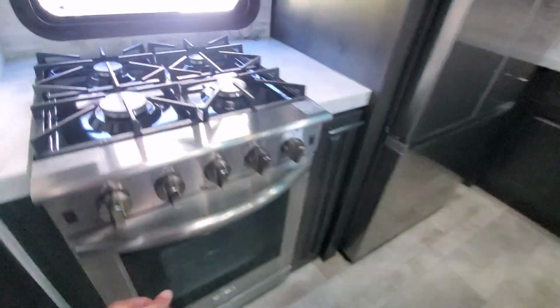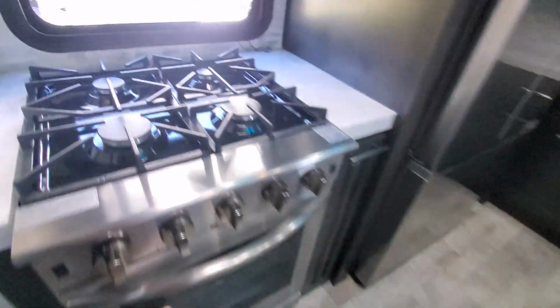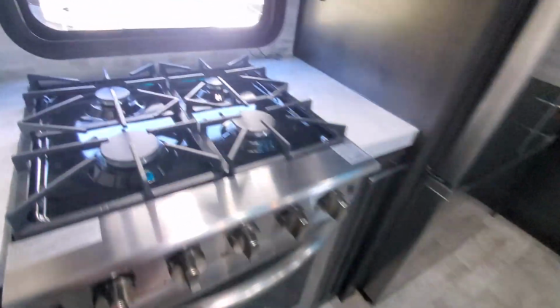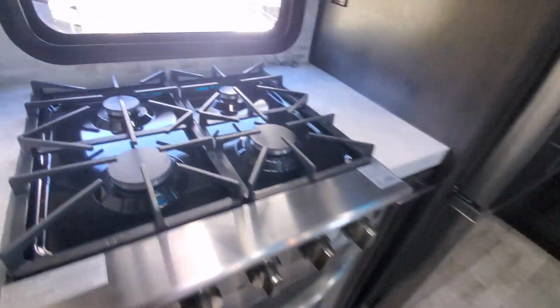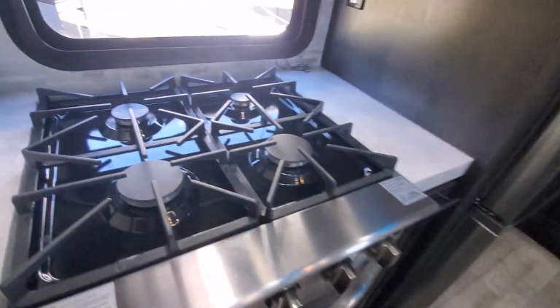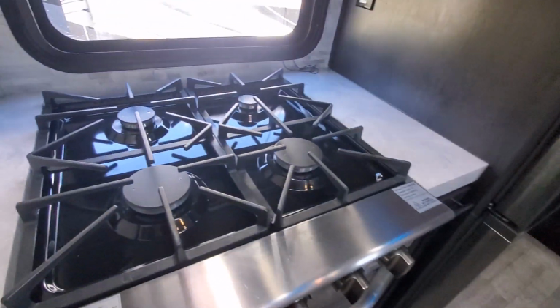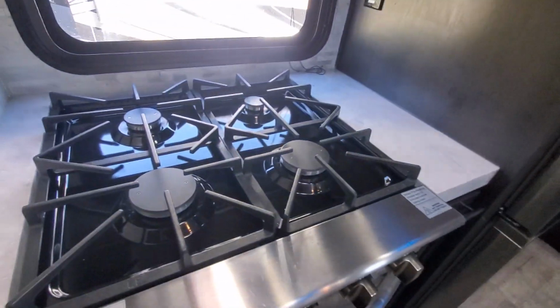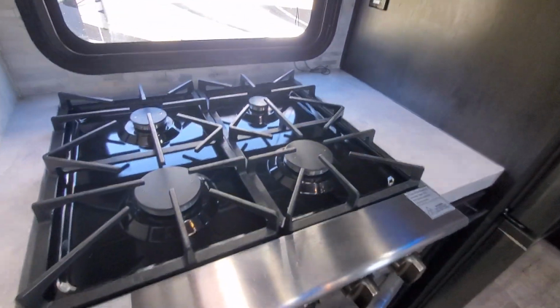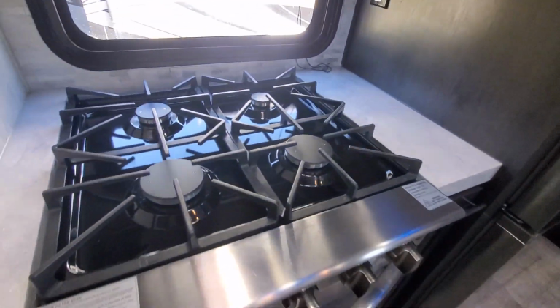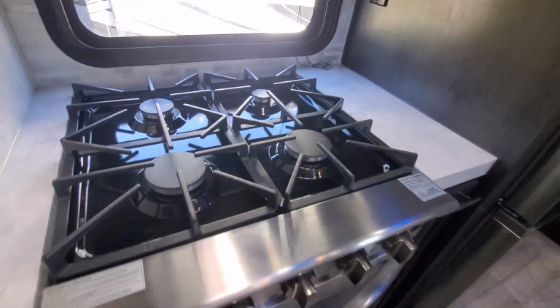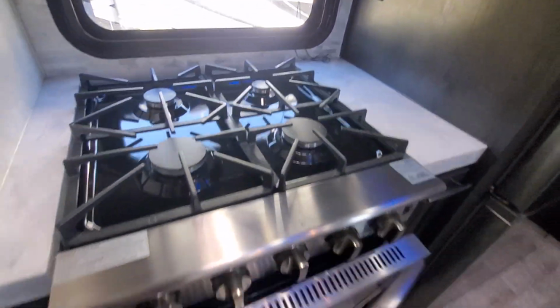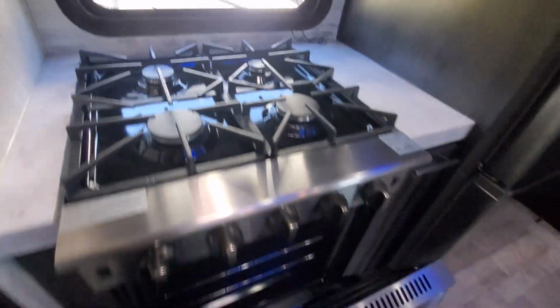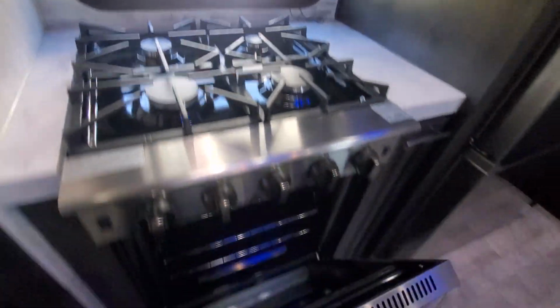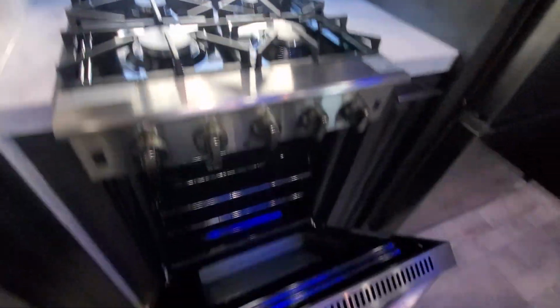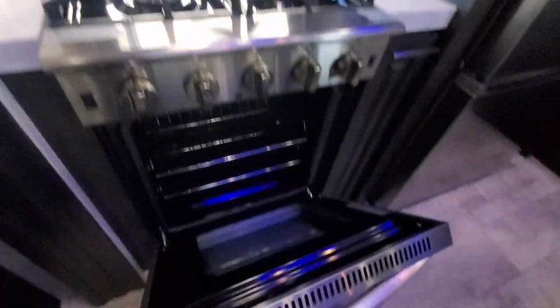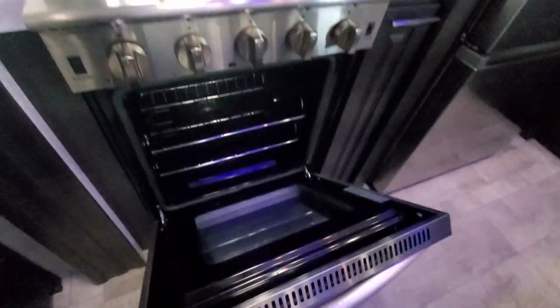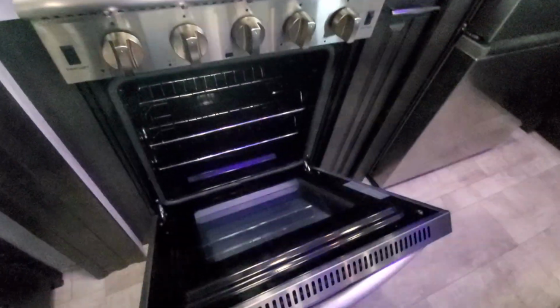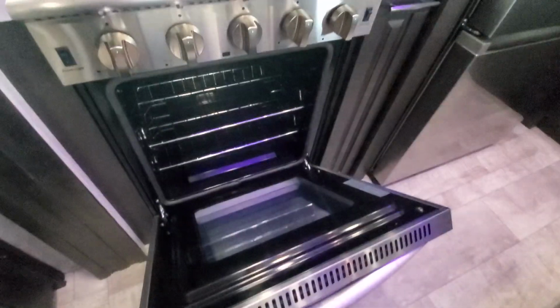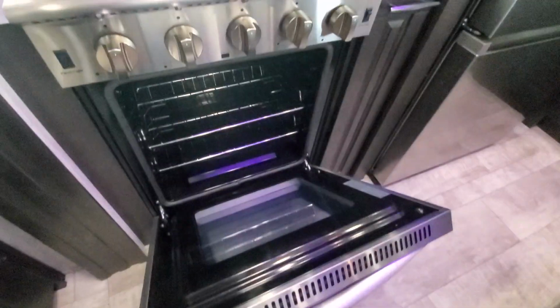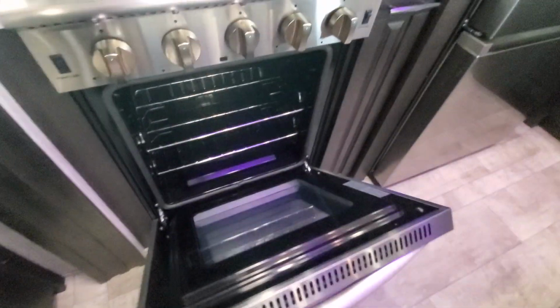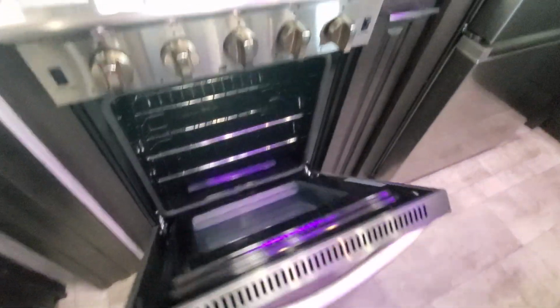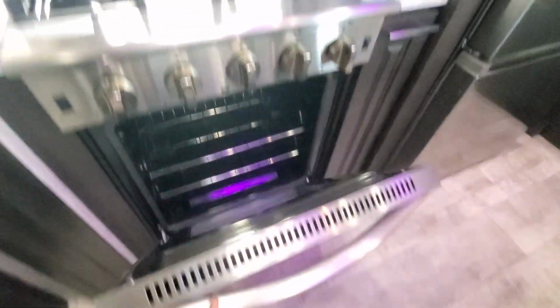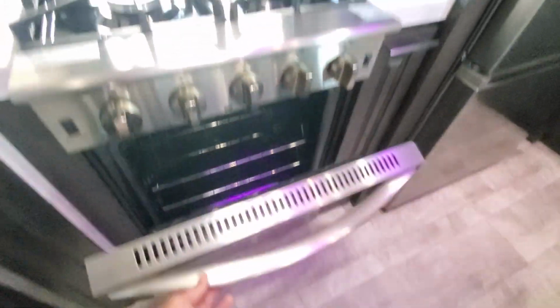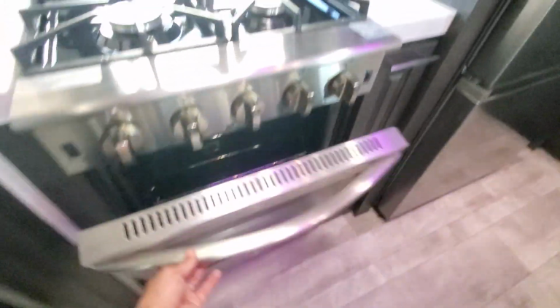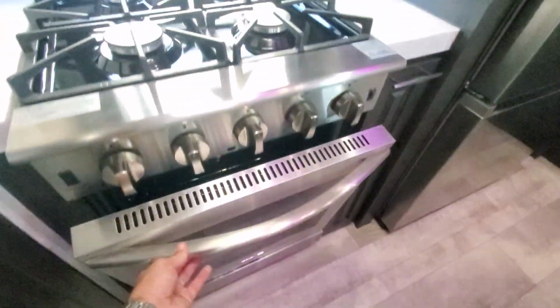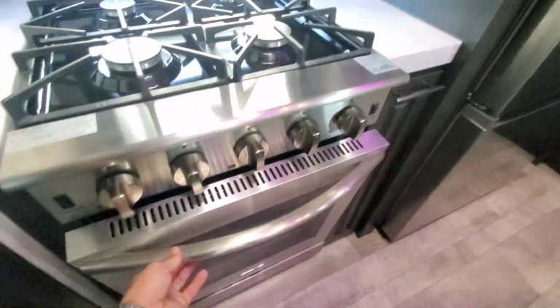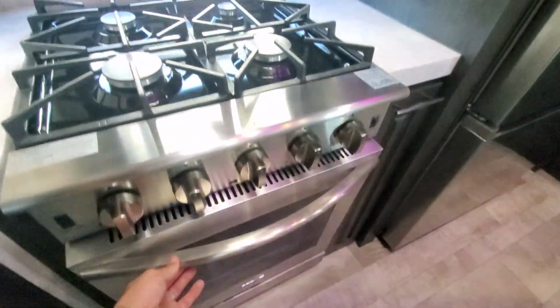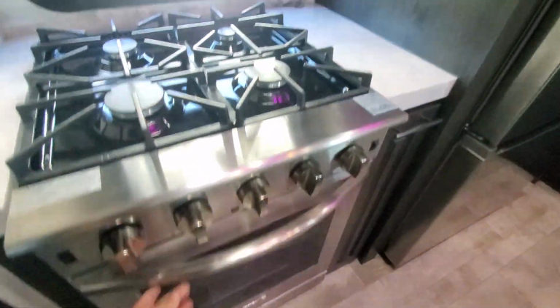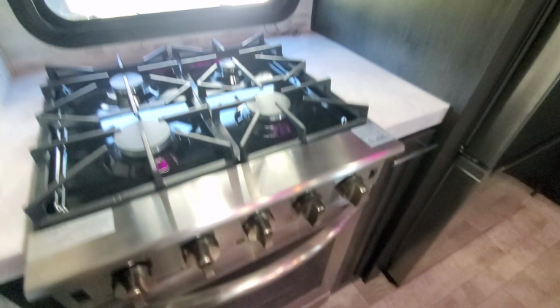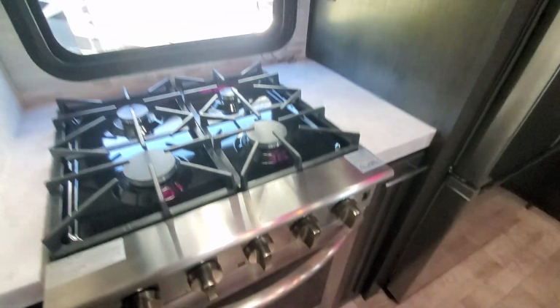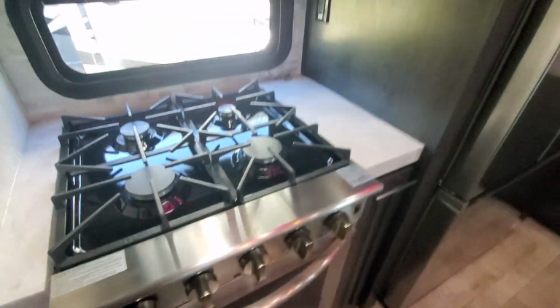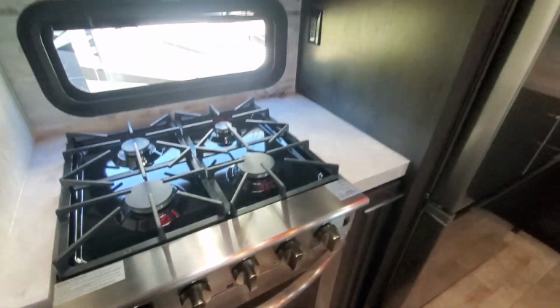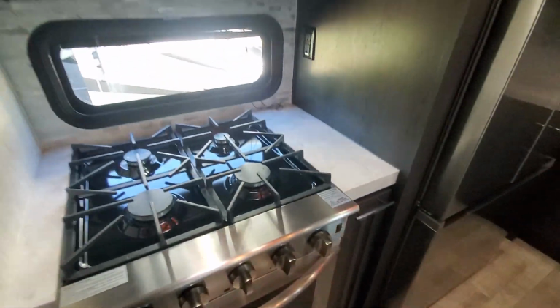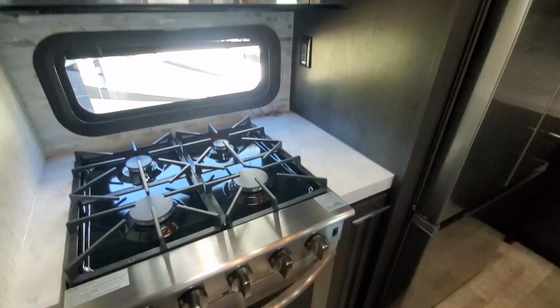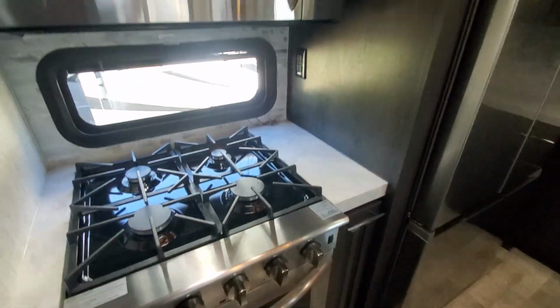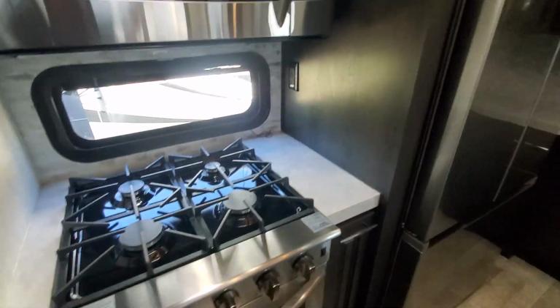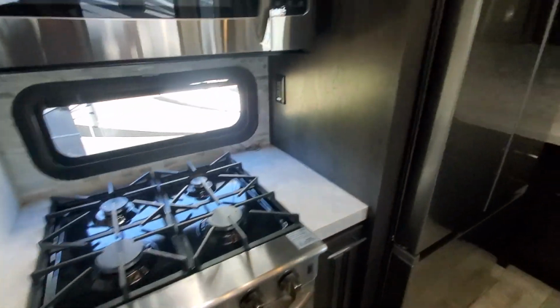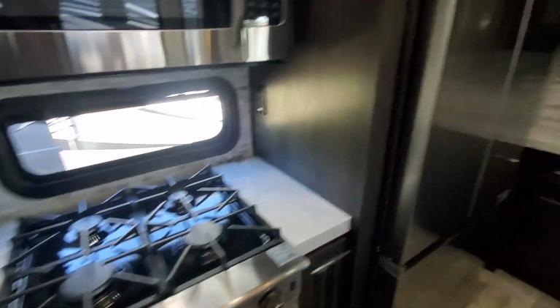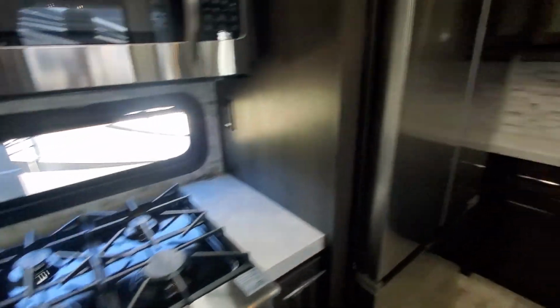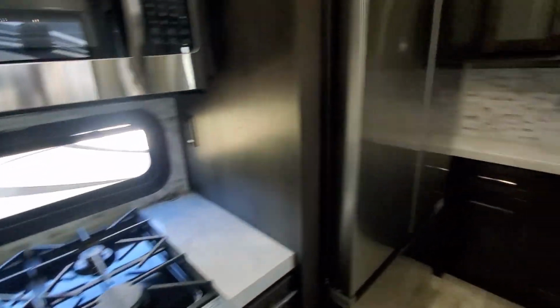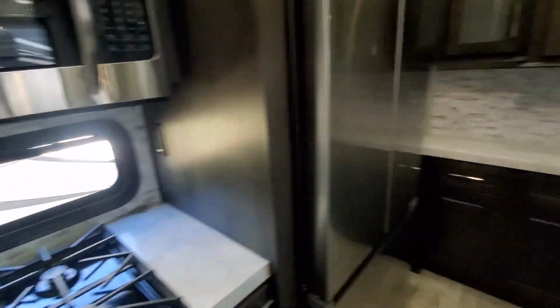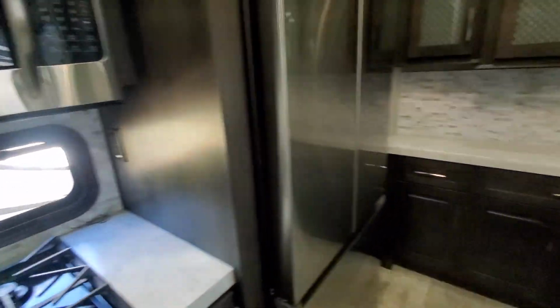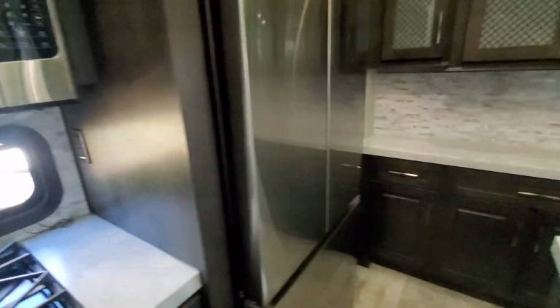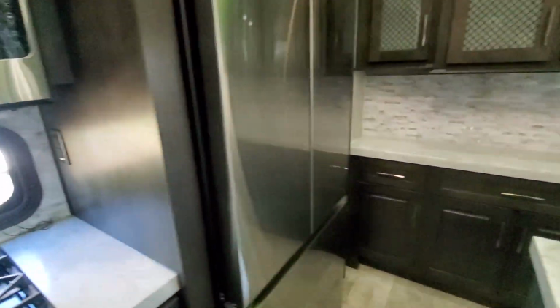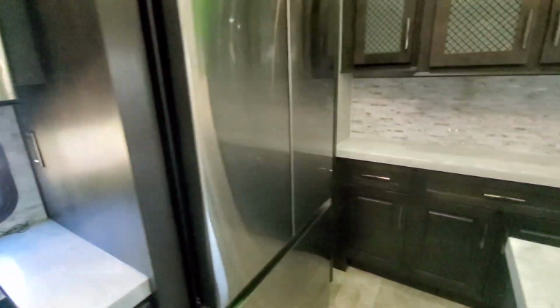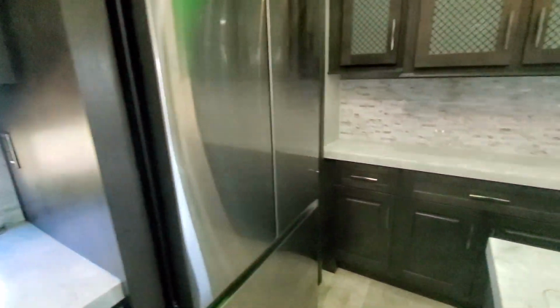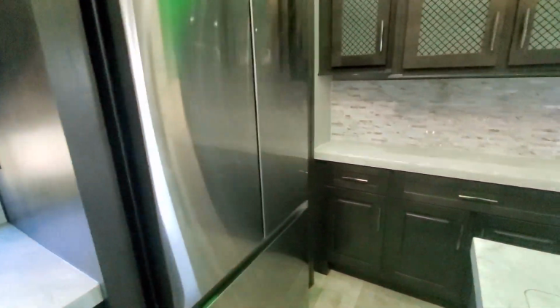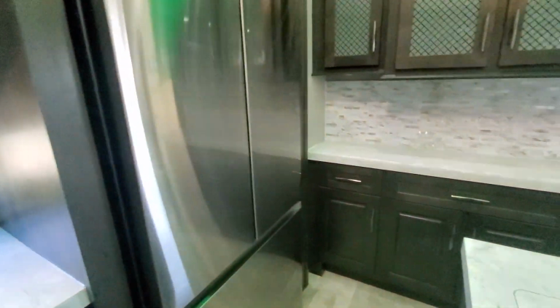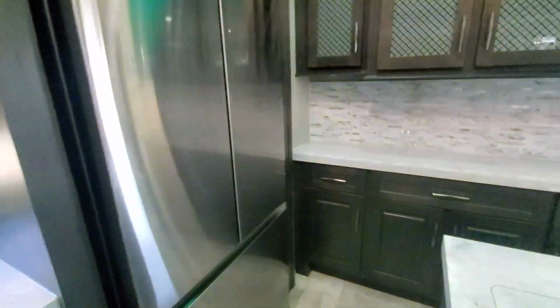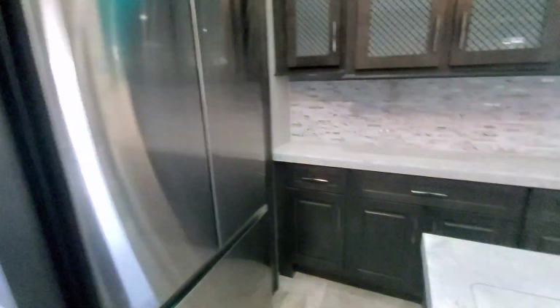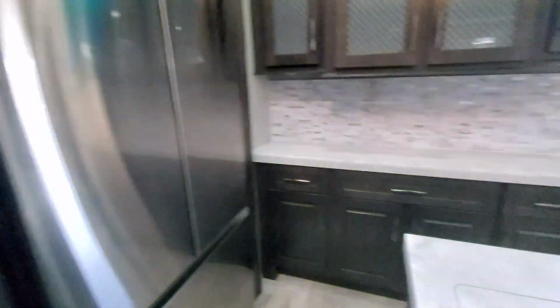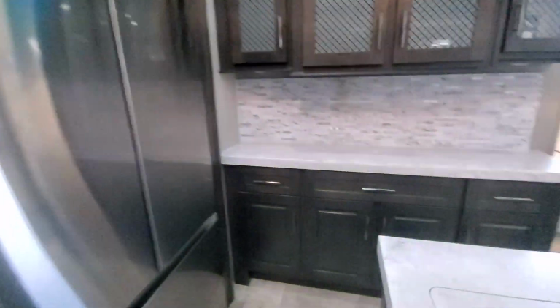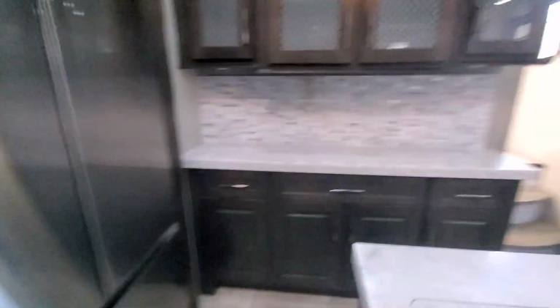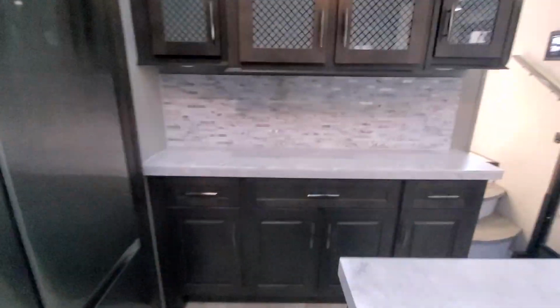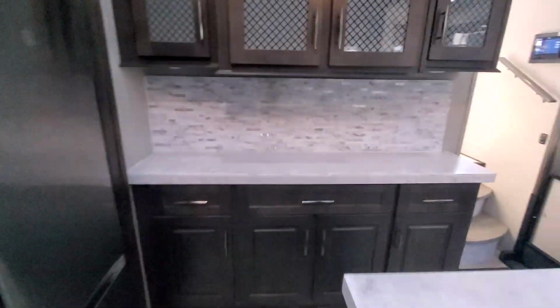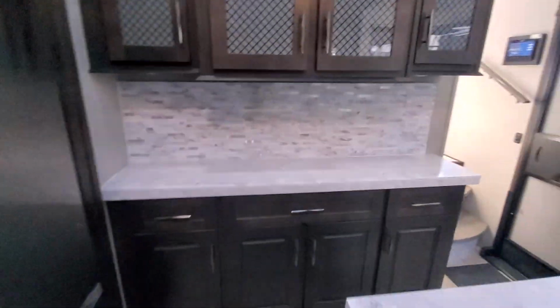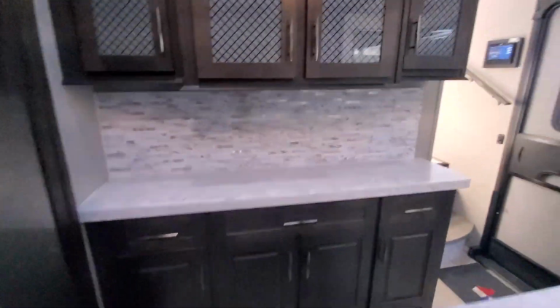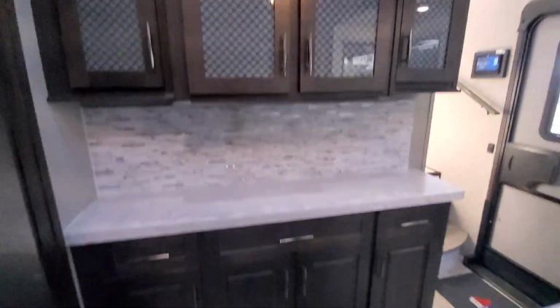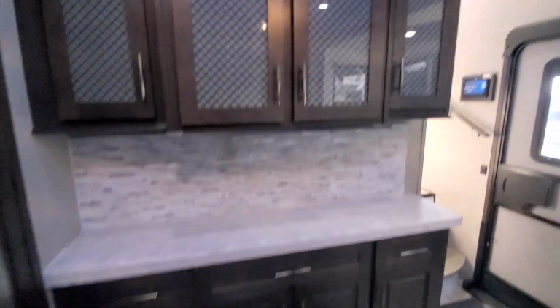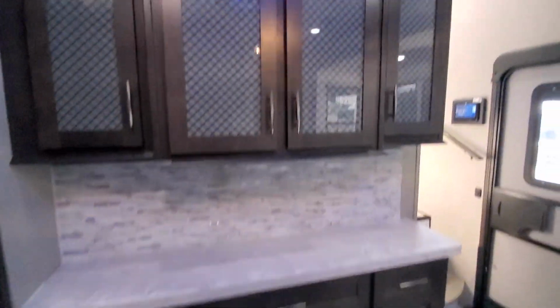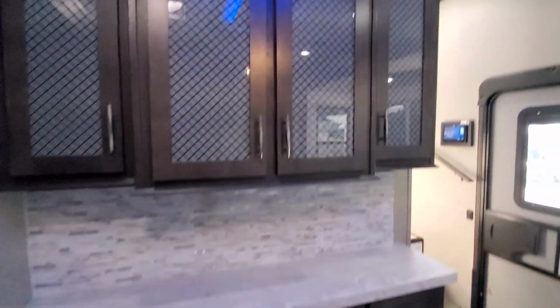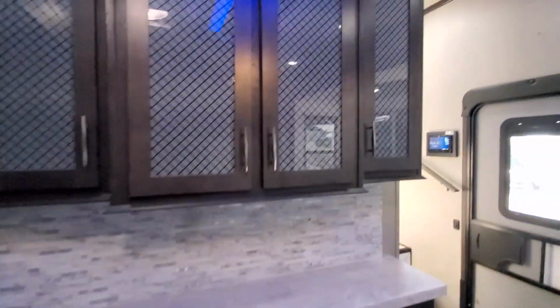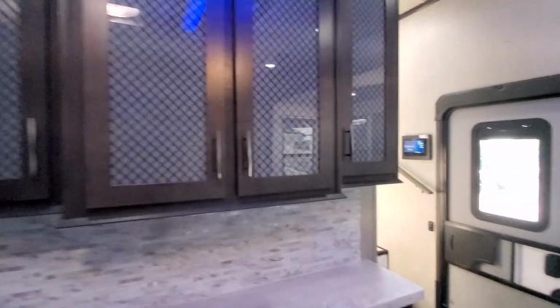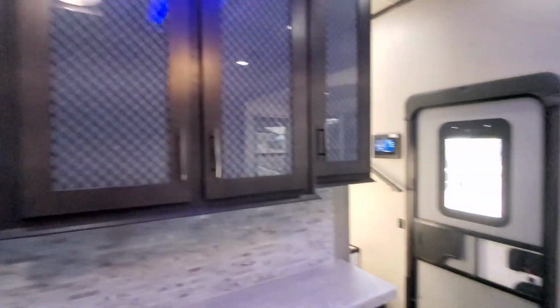Like we said, residential style appliances, all stainless, much bigger than normal. Stainless French door fridge, lots of storage.